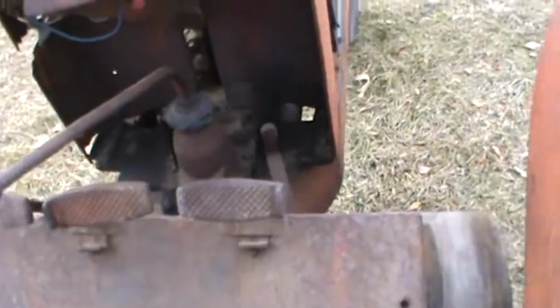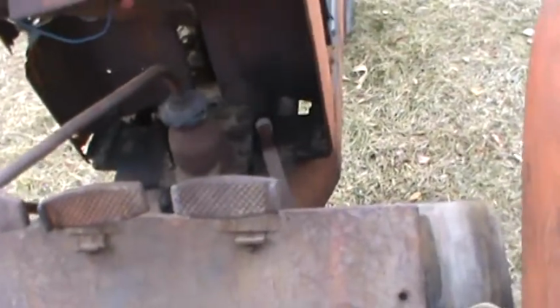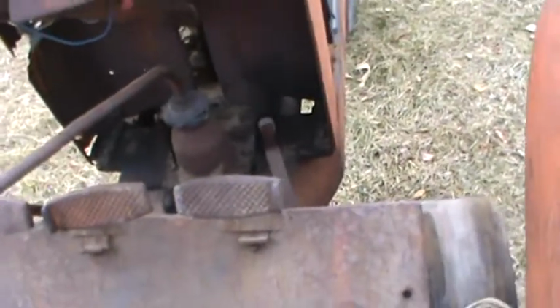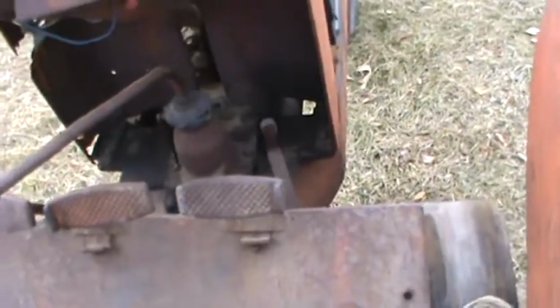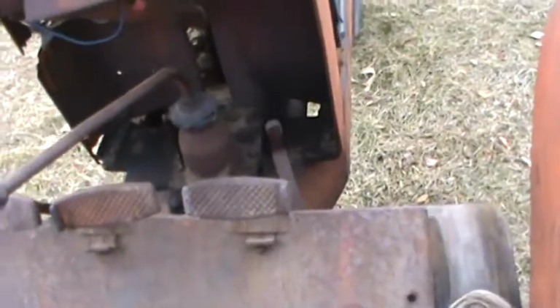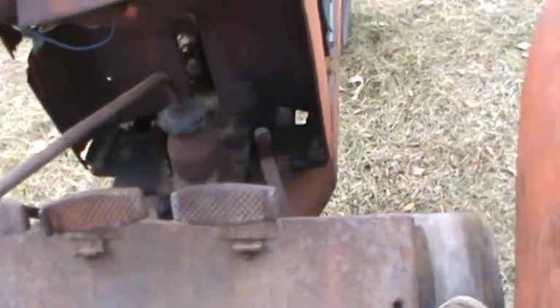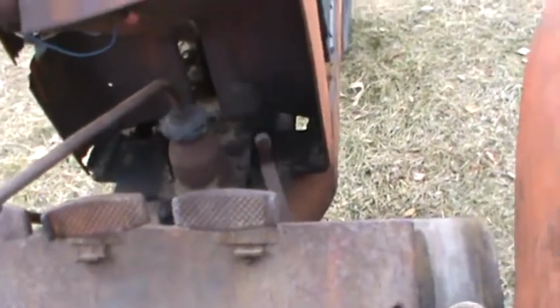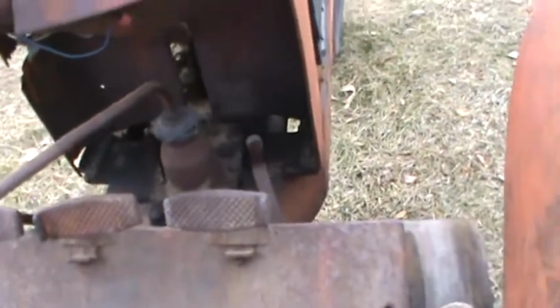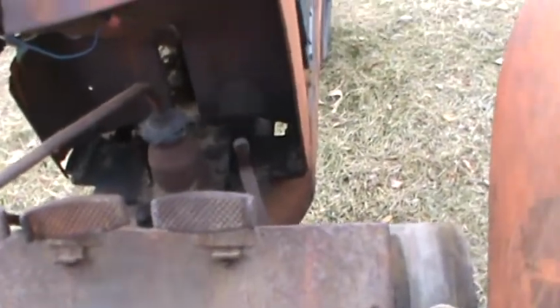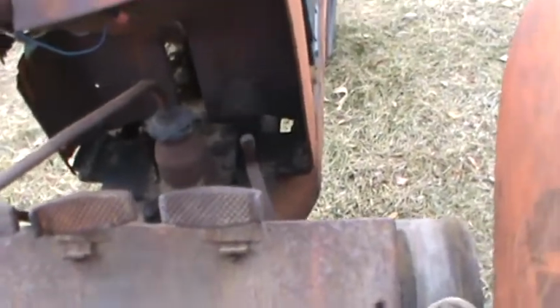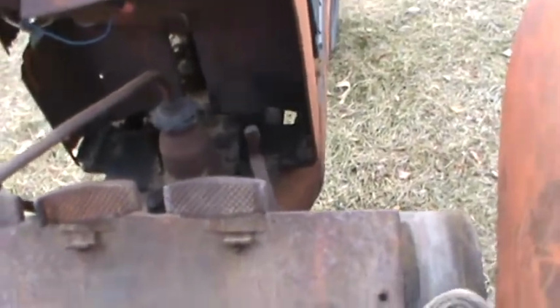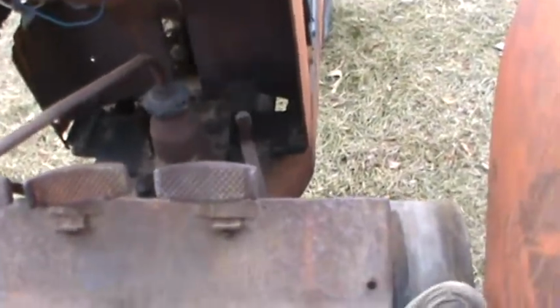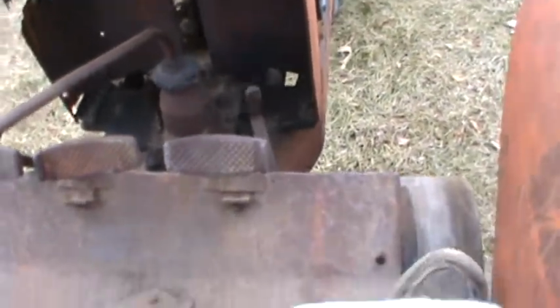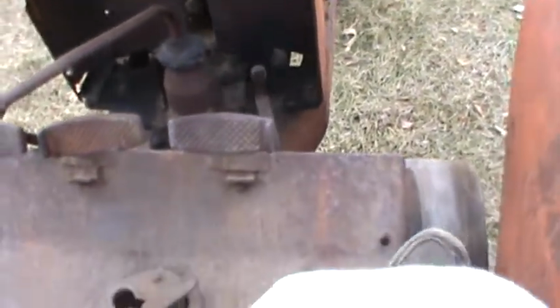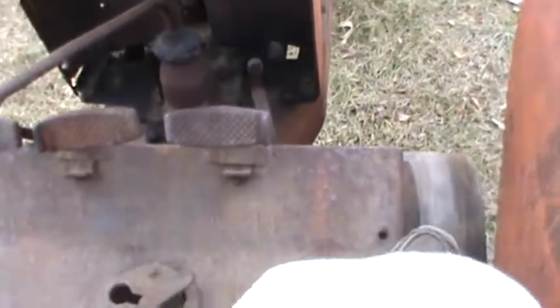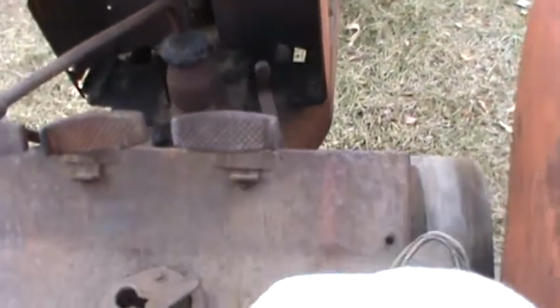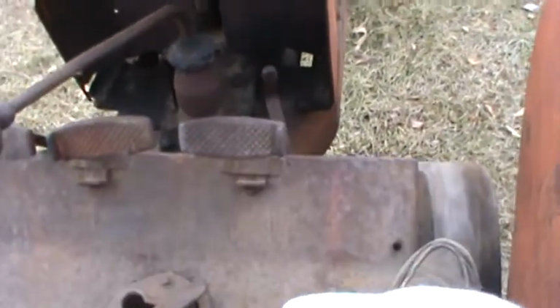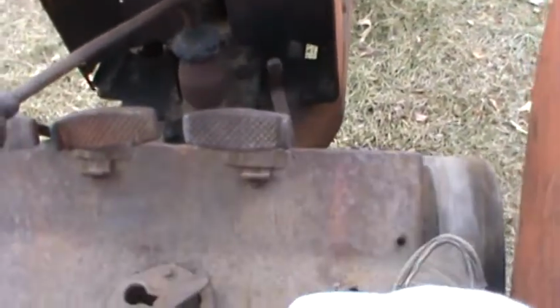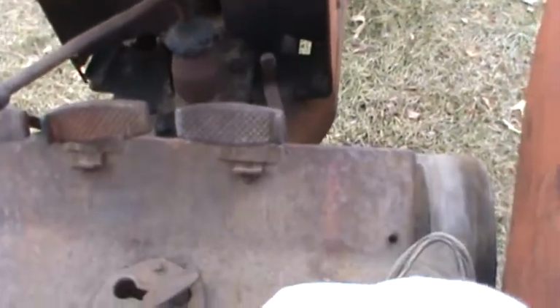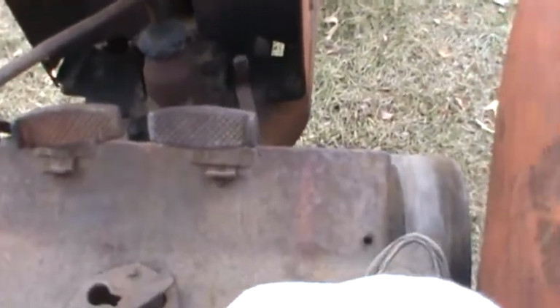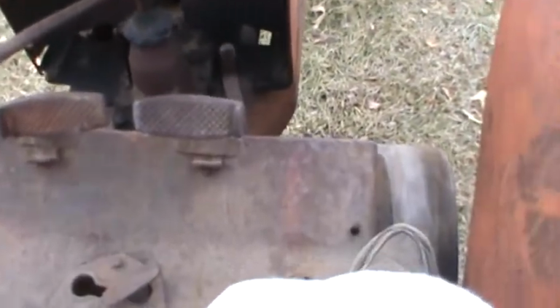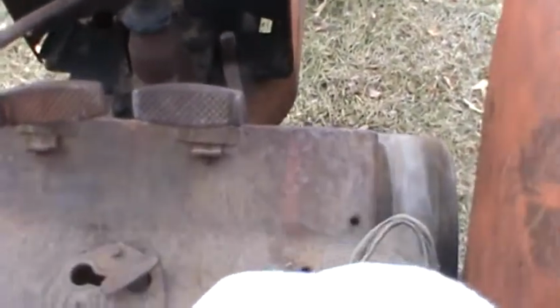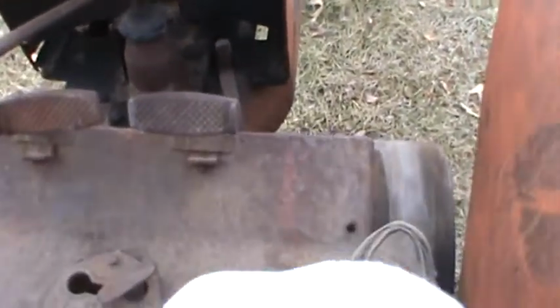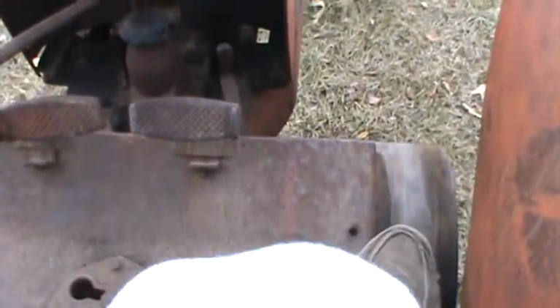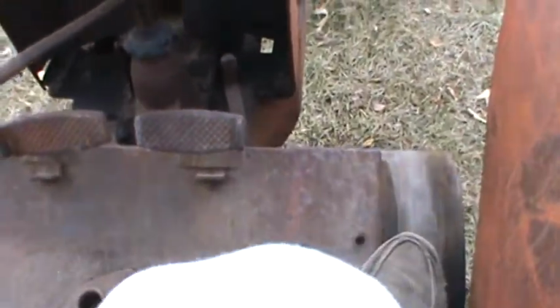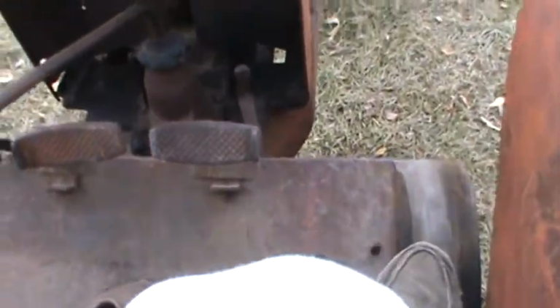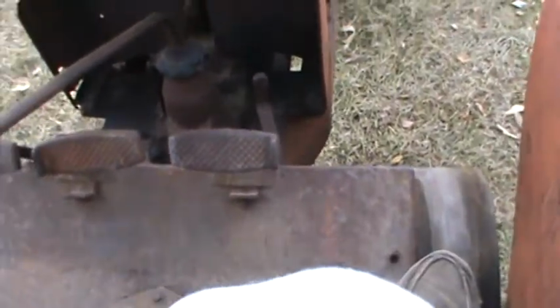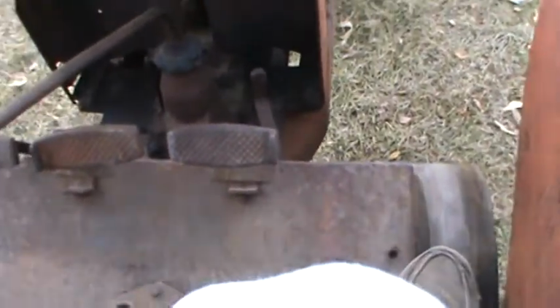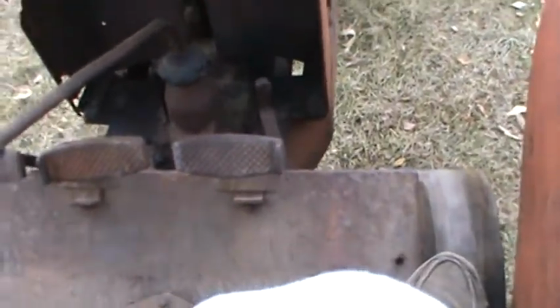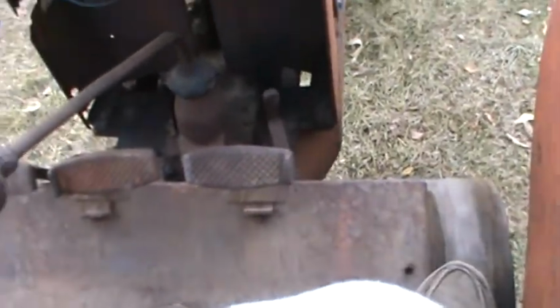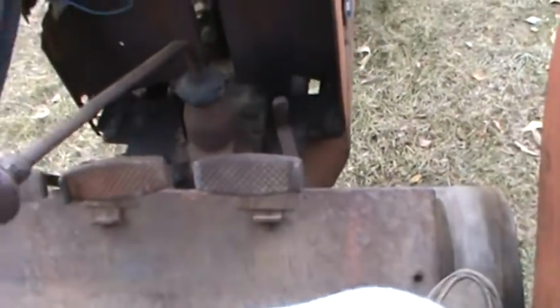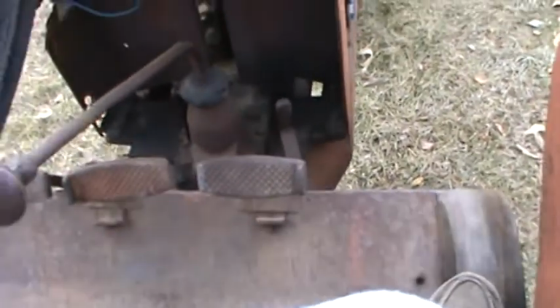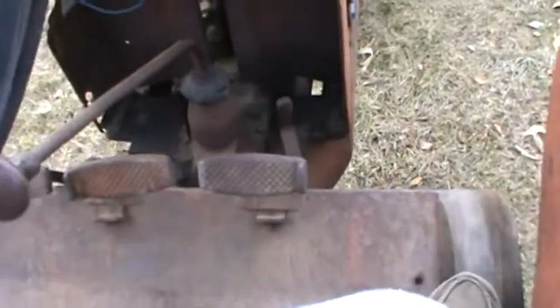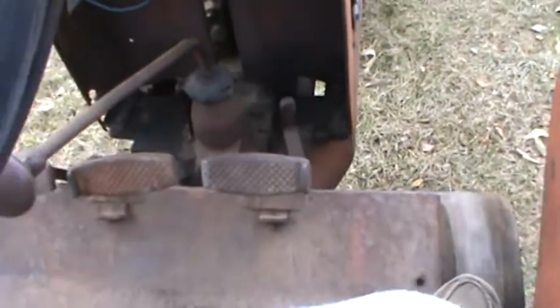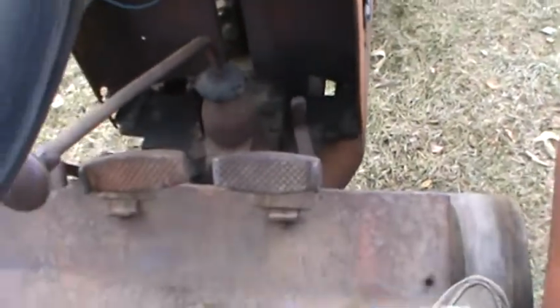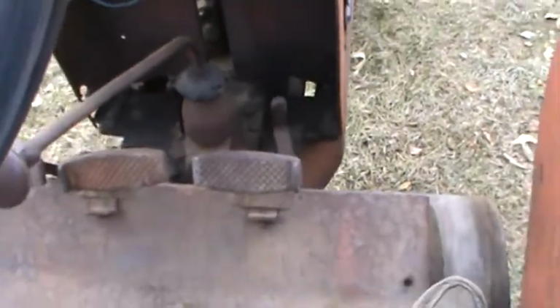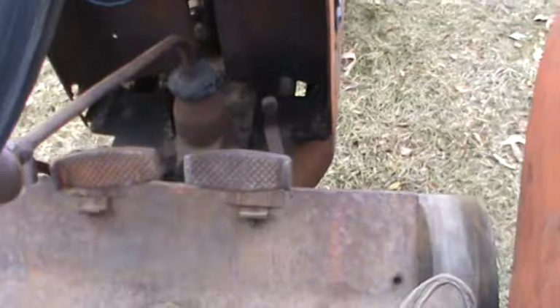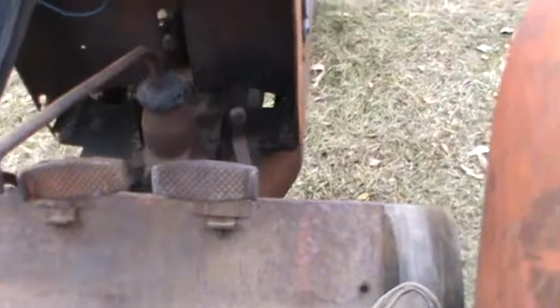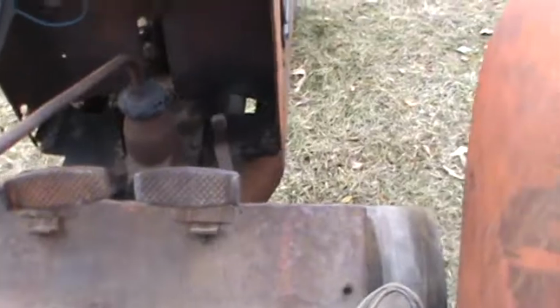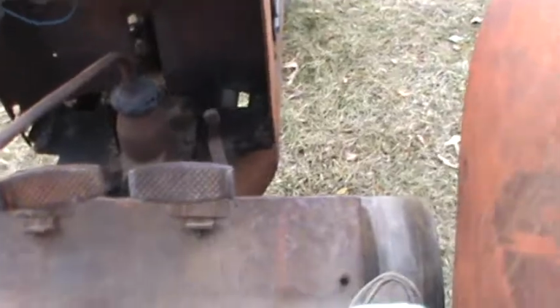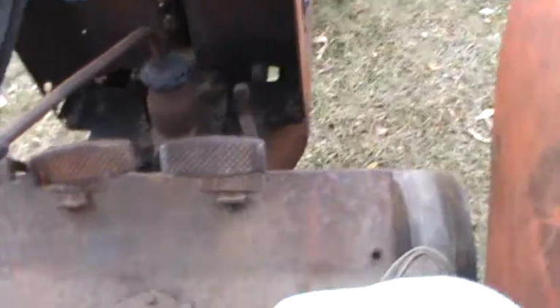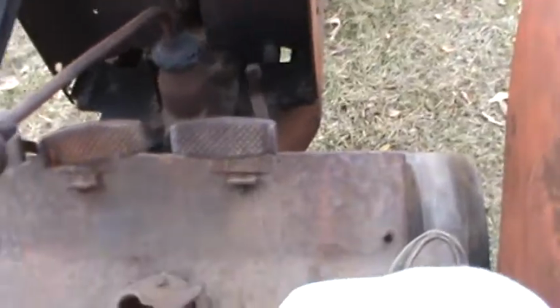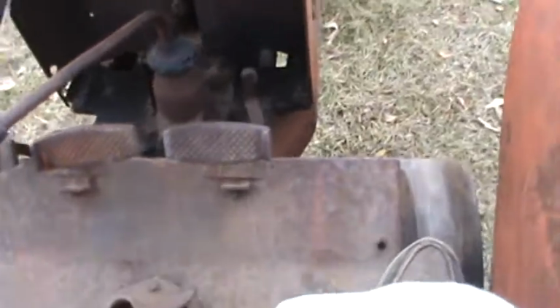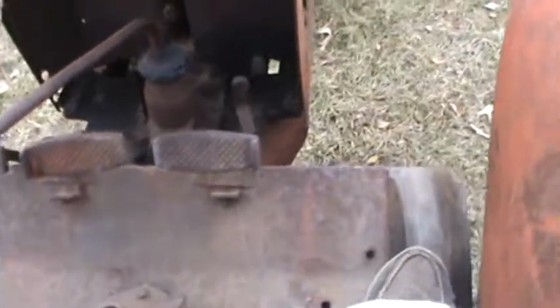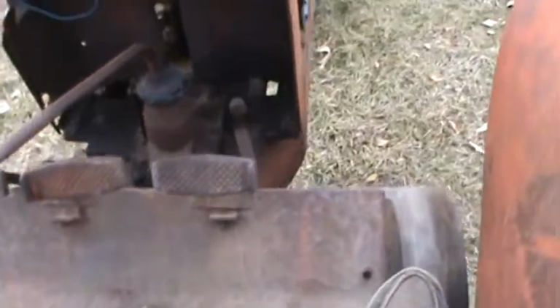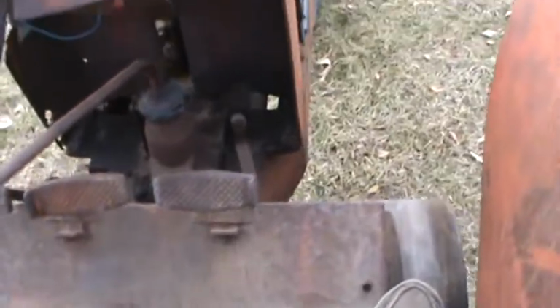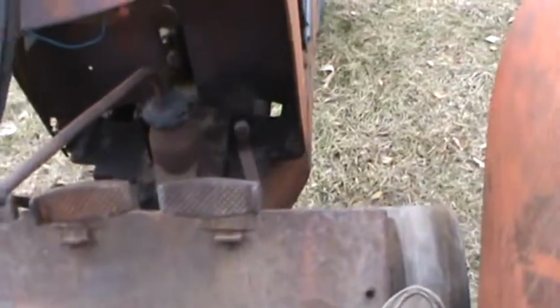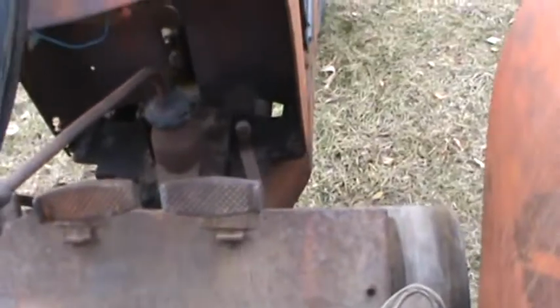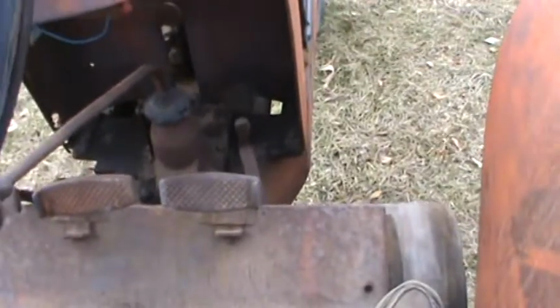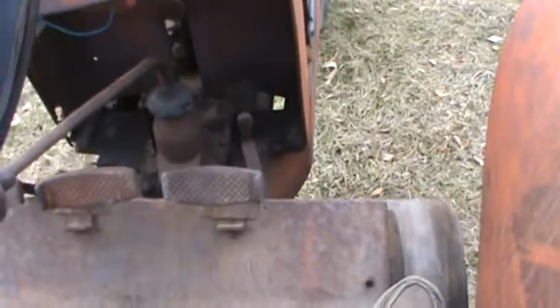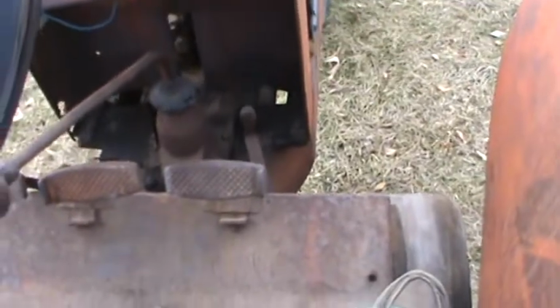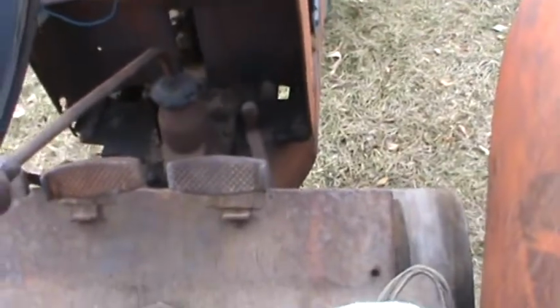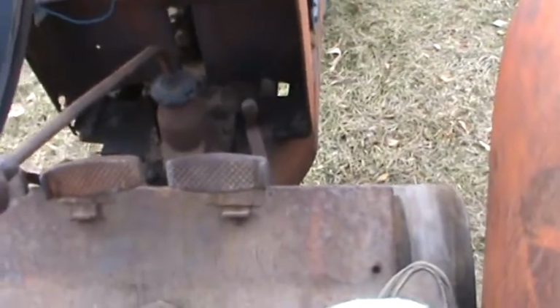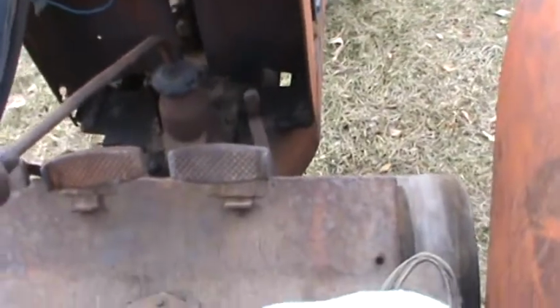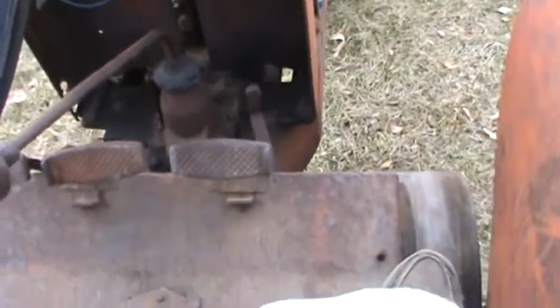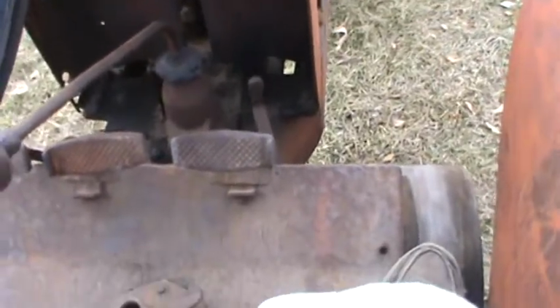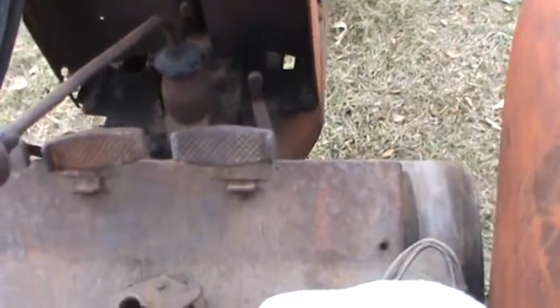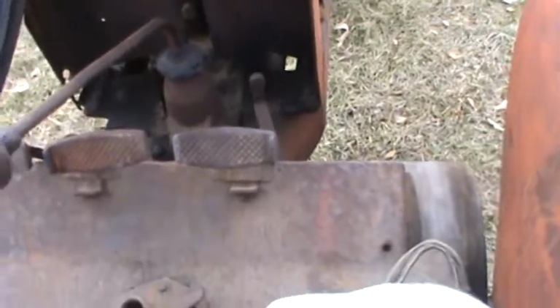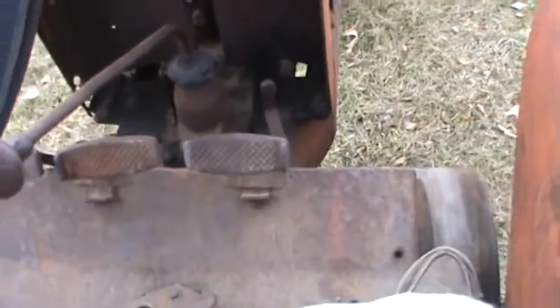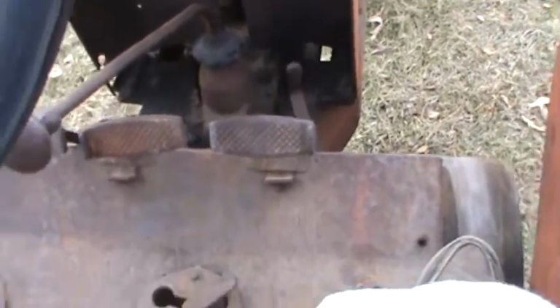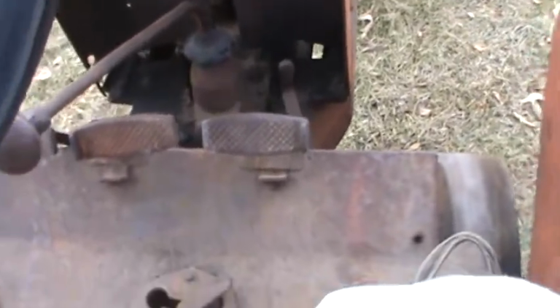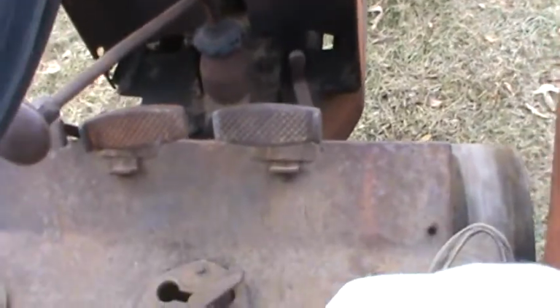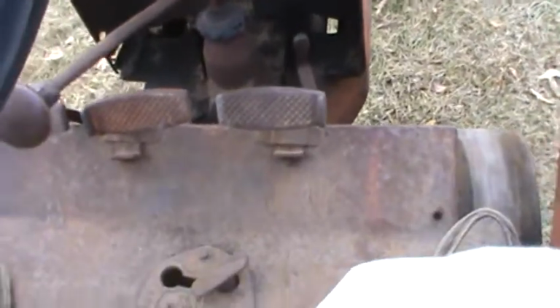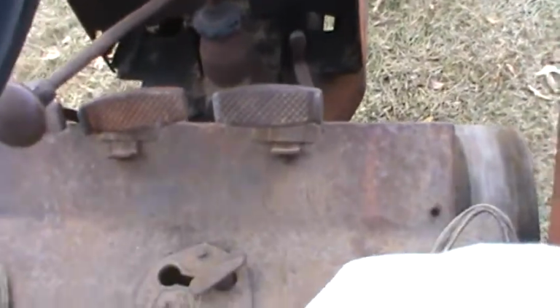I figured I may just do a quick video driving this Graham Bradley around. It's a really cool tractor.